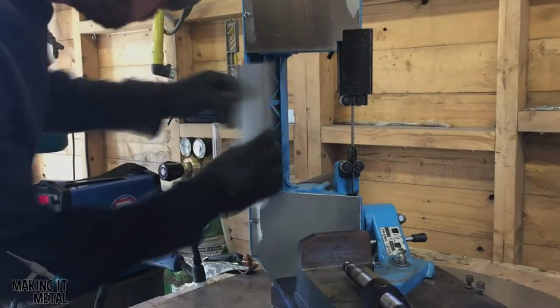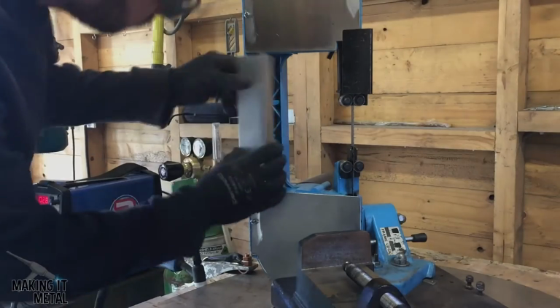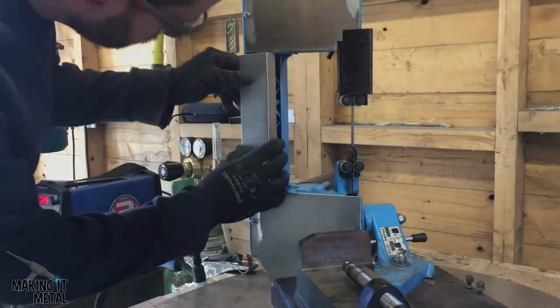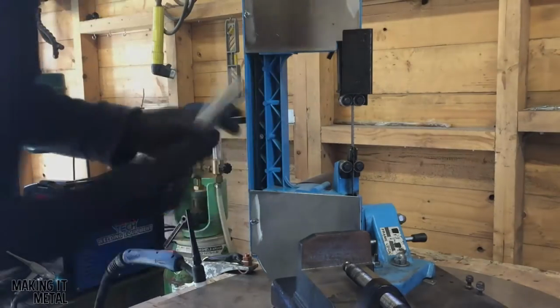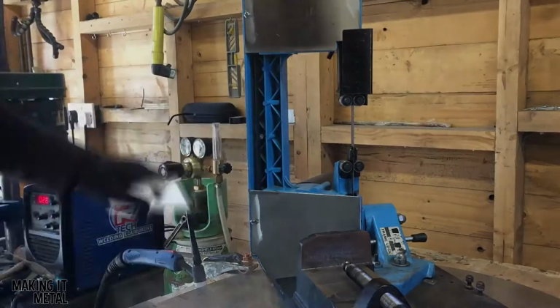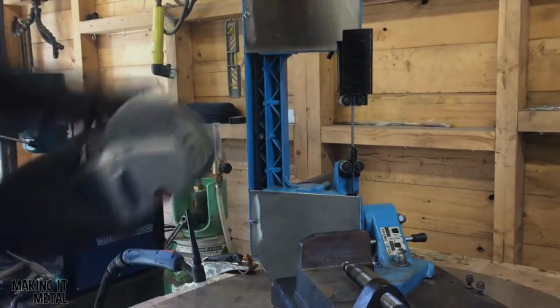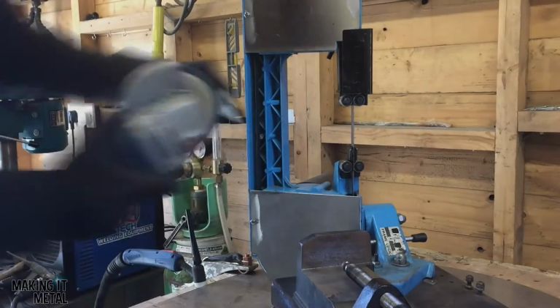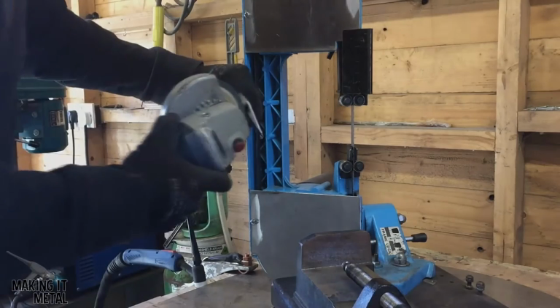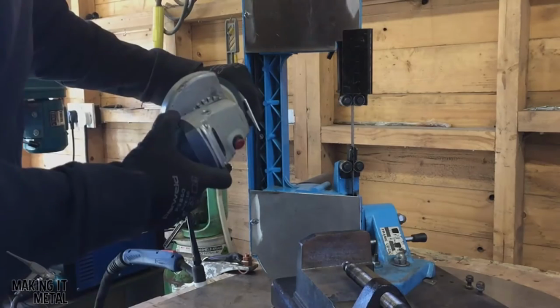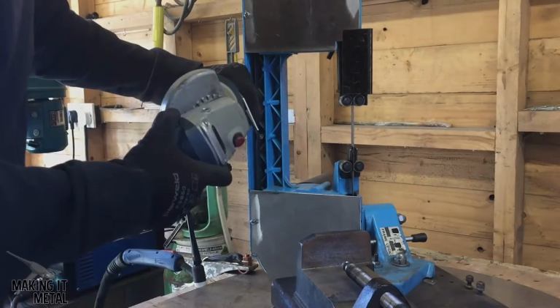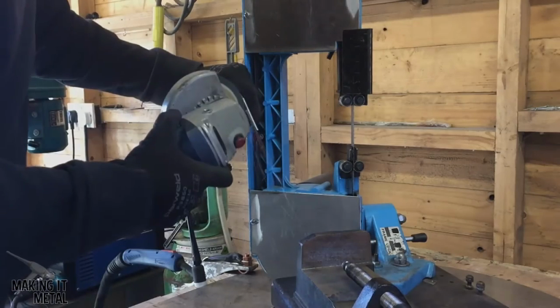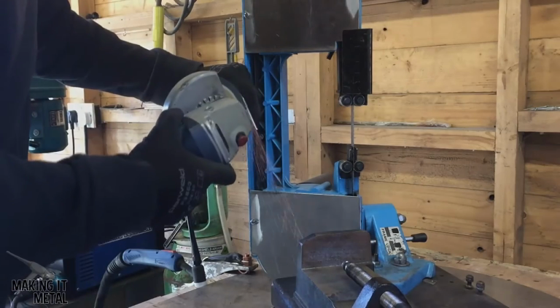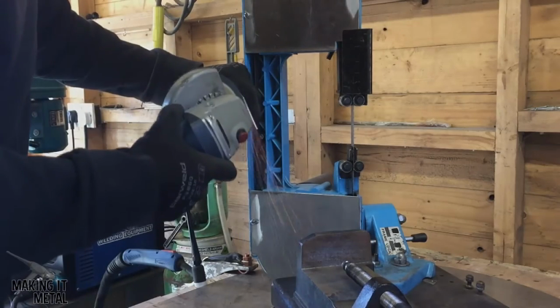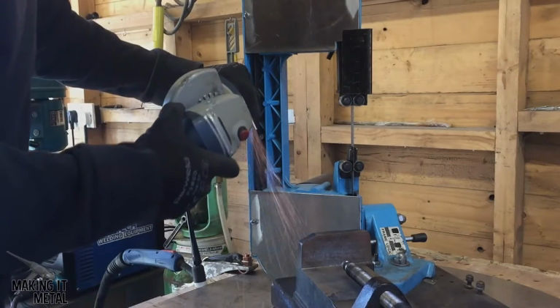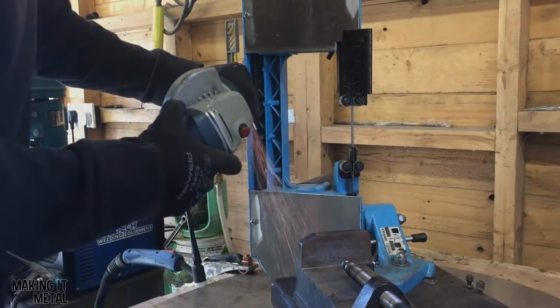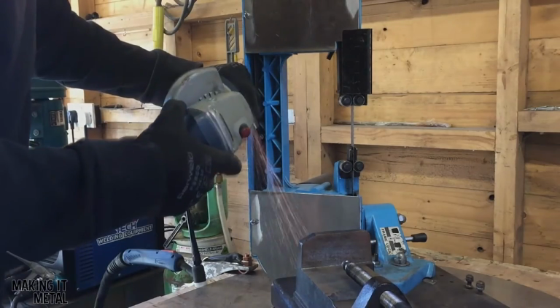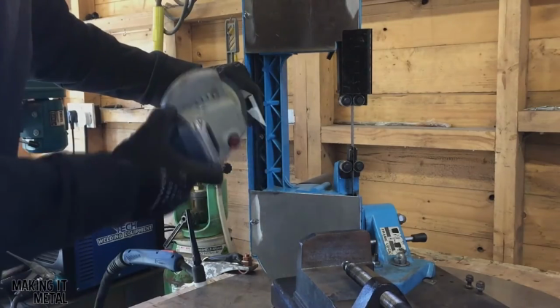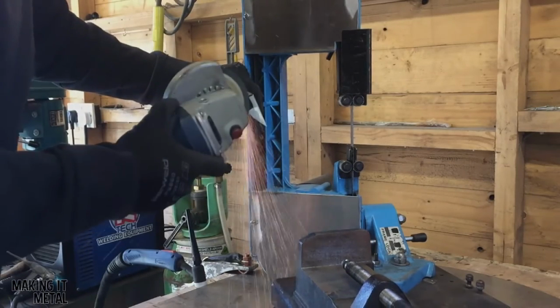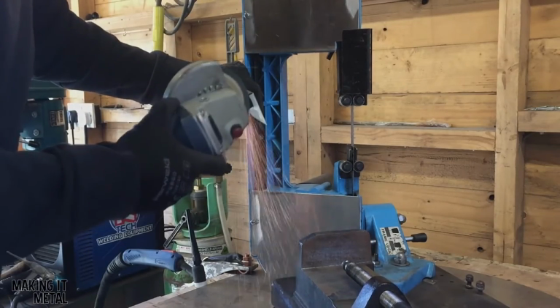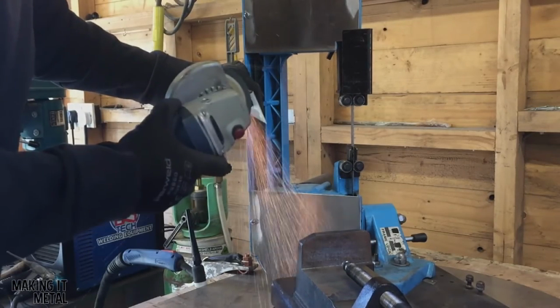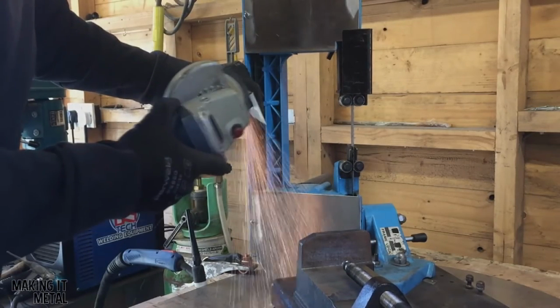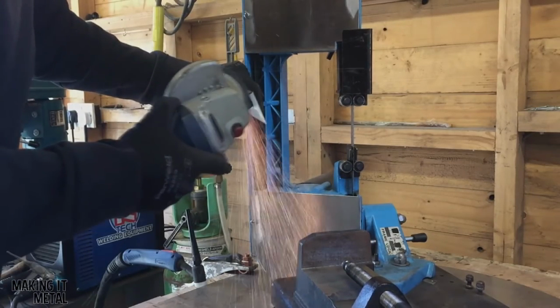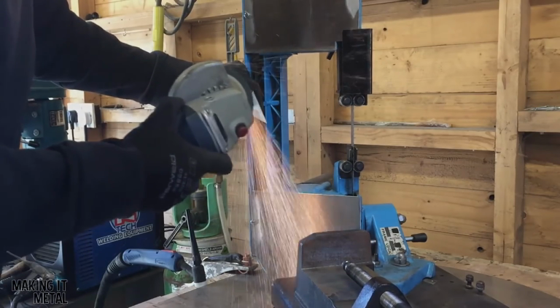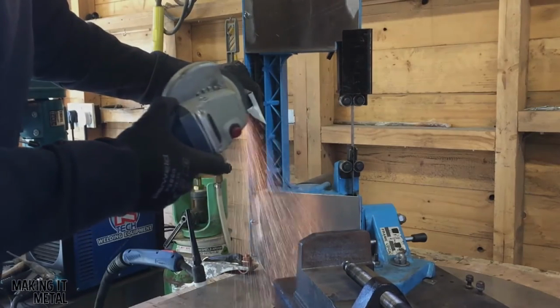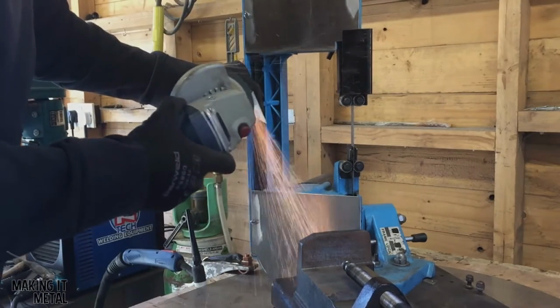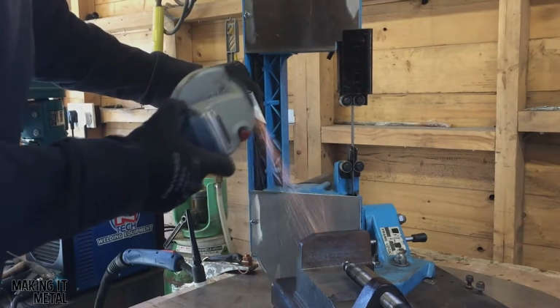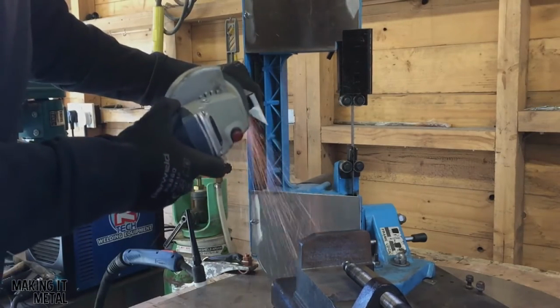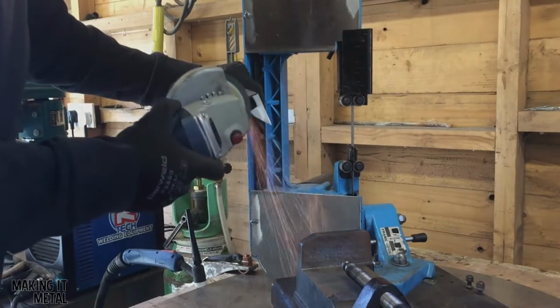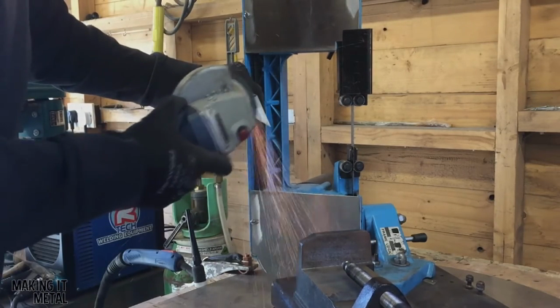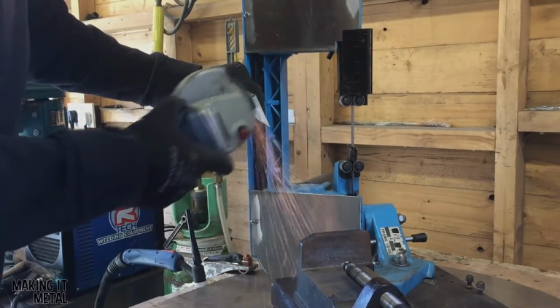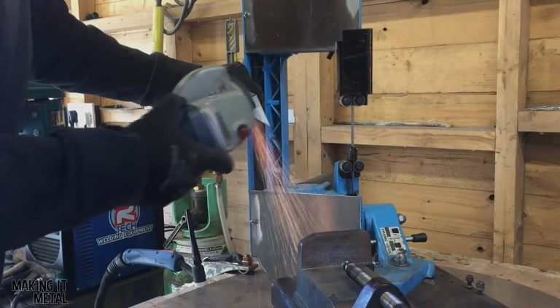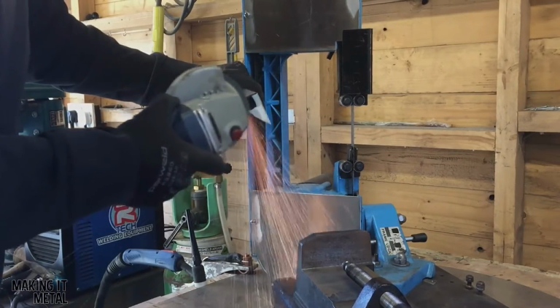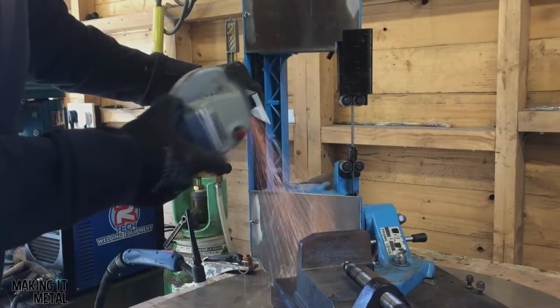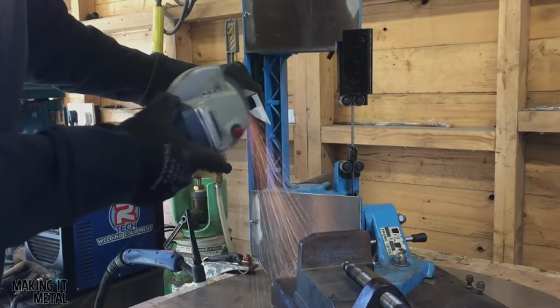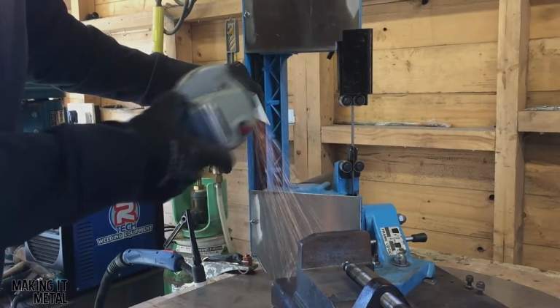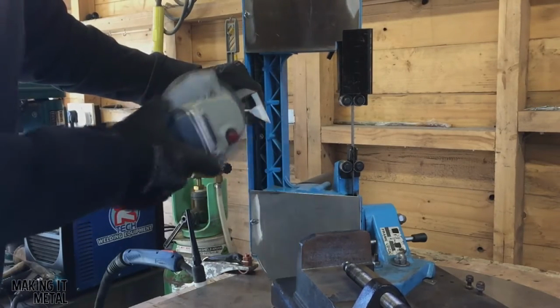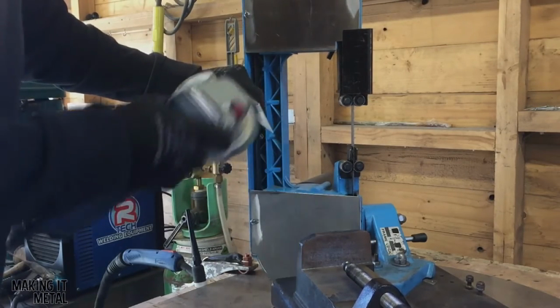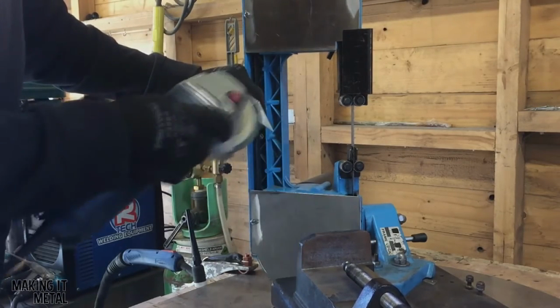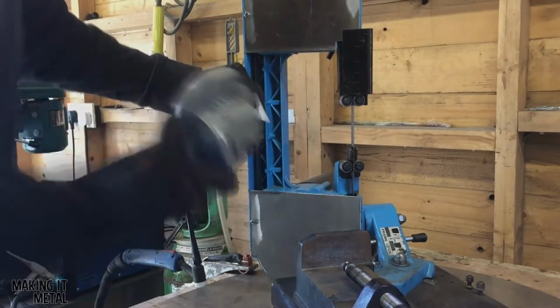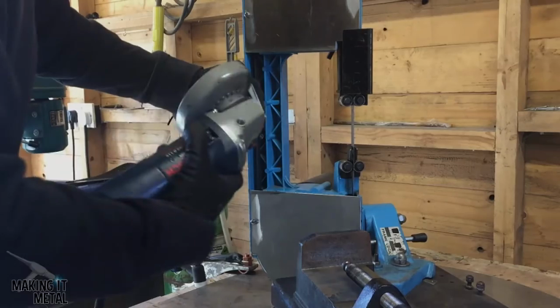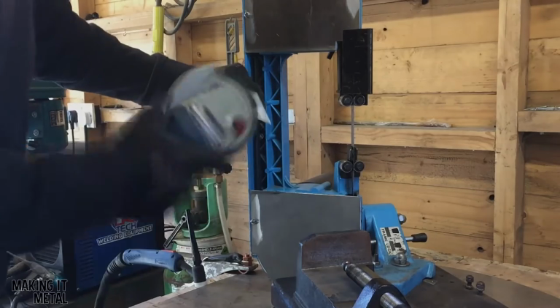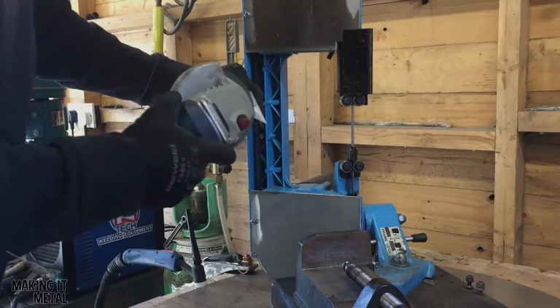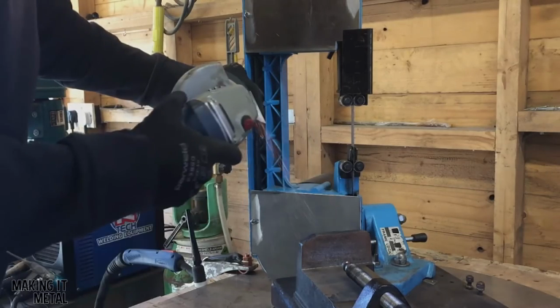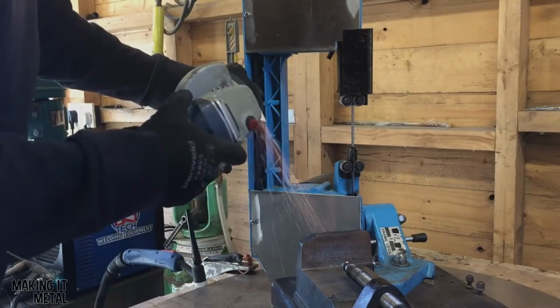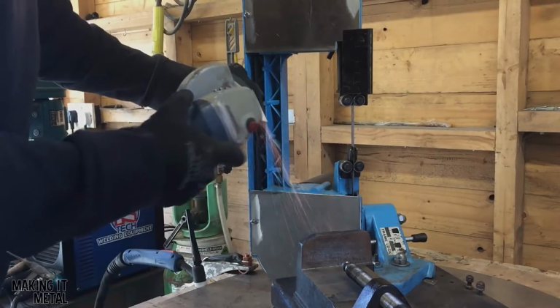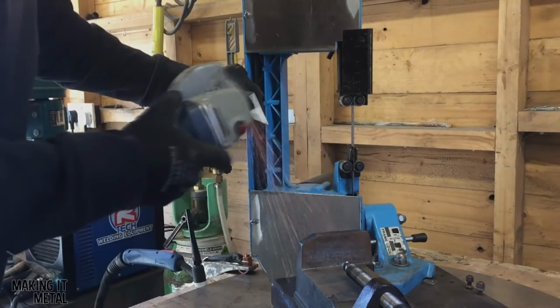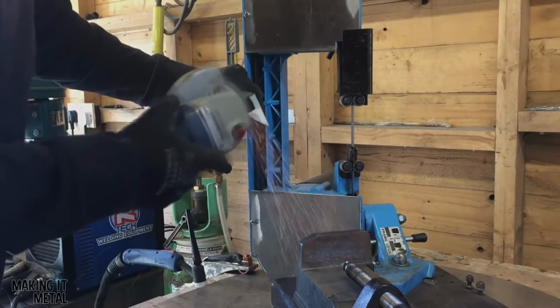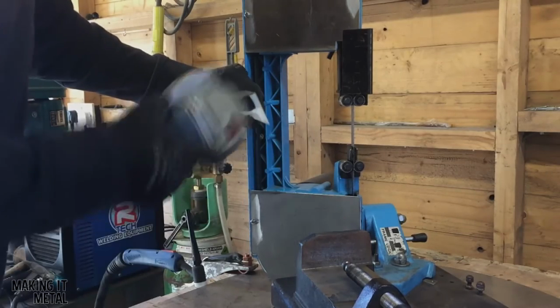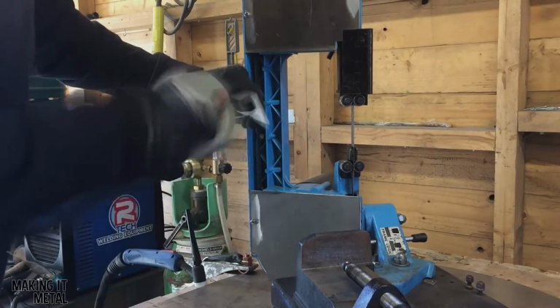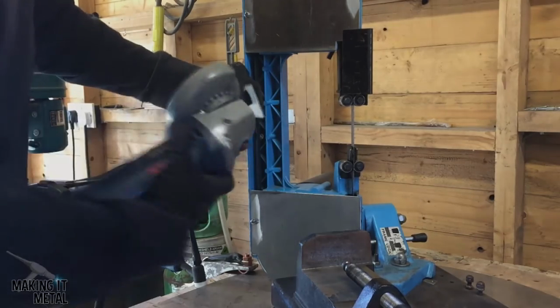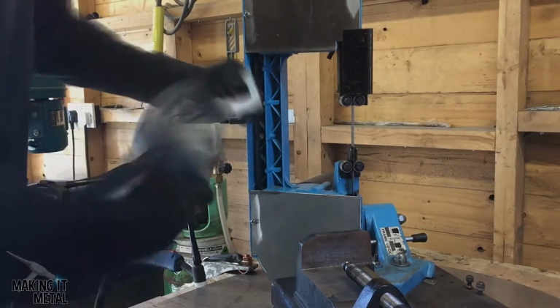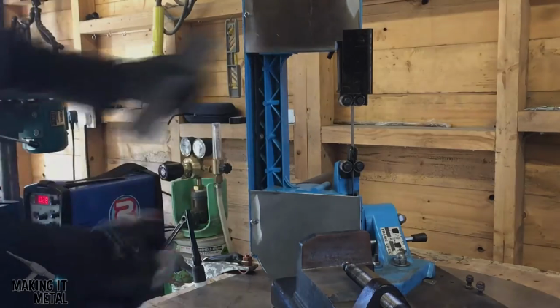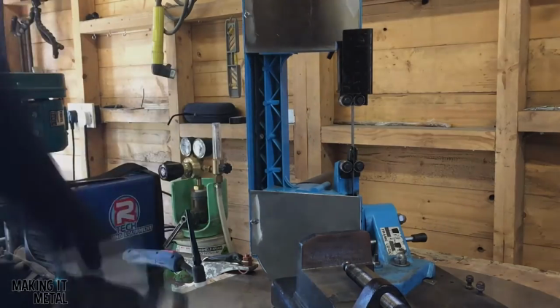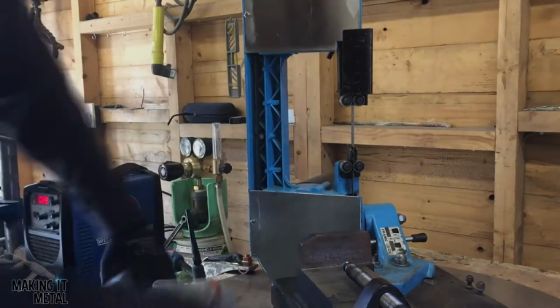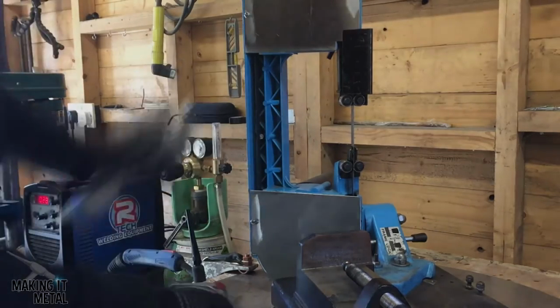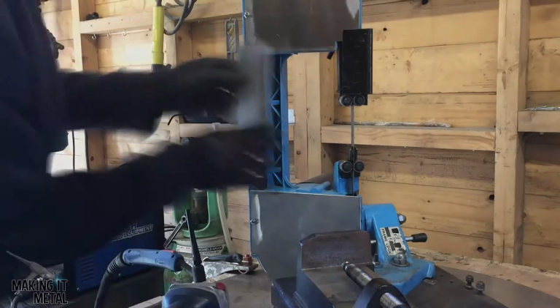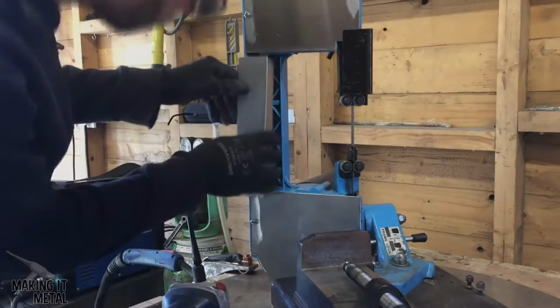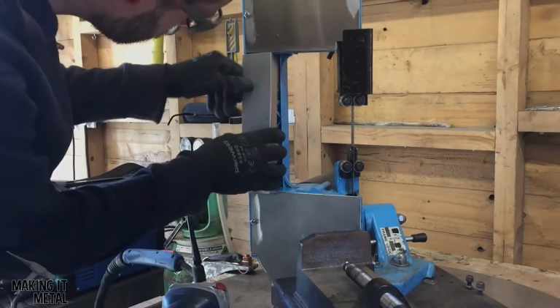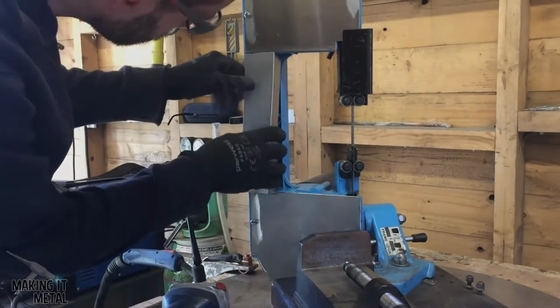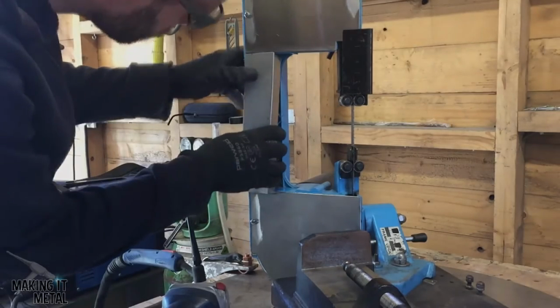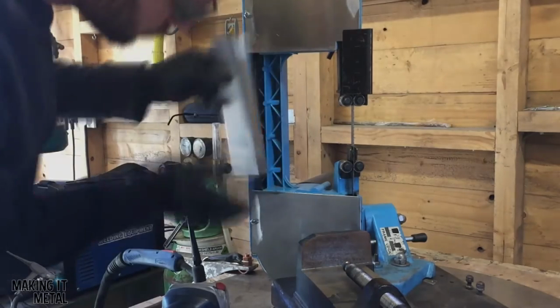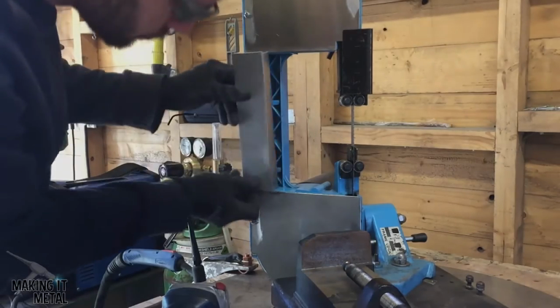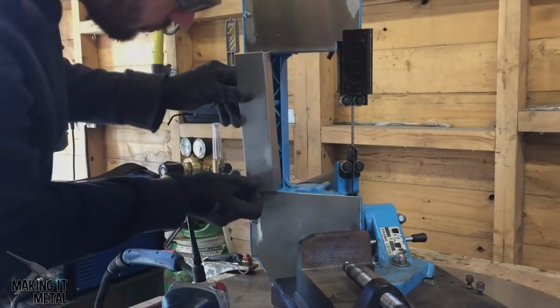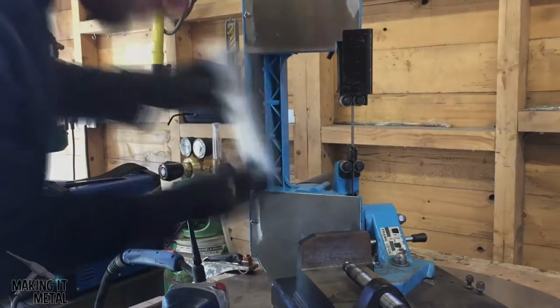To get this part to fit, I had to slightly notch the two internal edges — this is what you can see me doing here with the angle grinder.